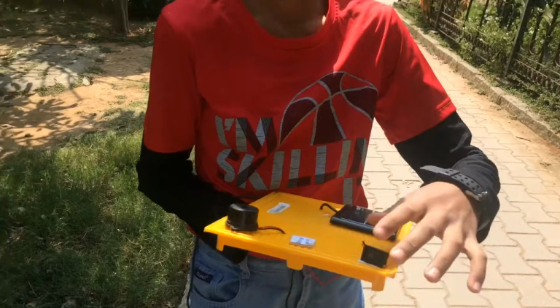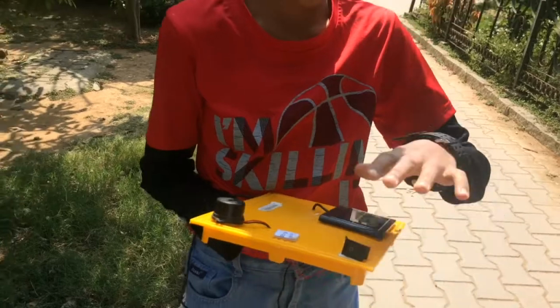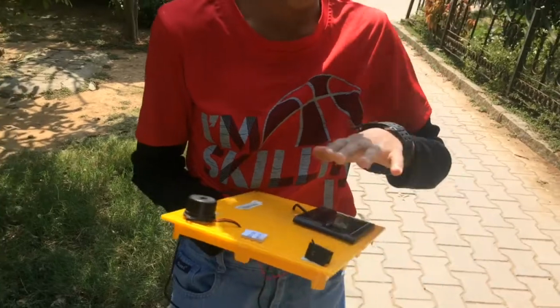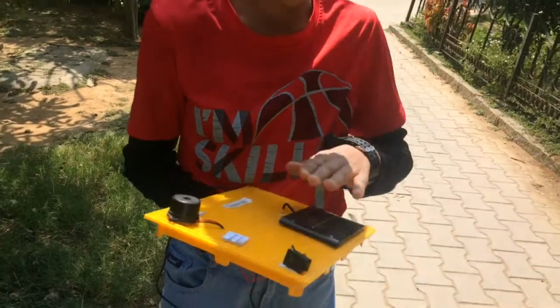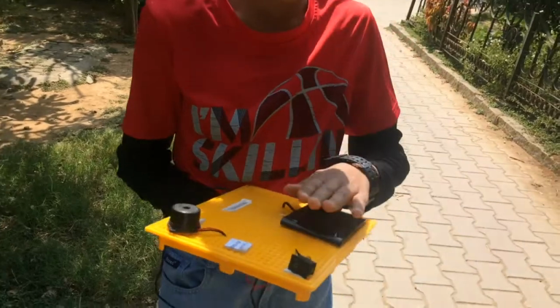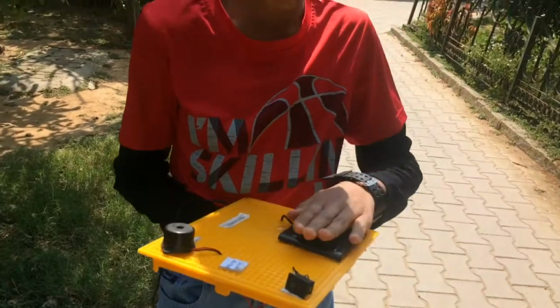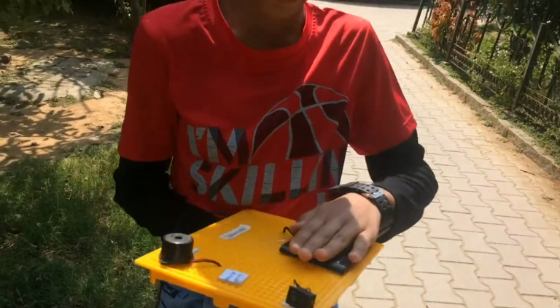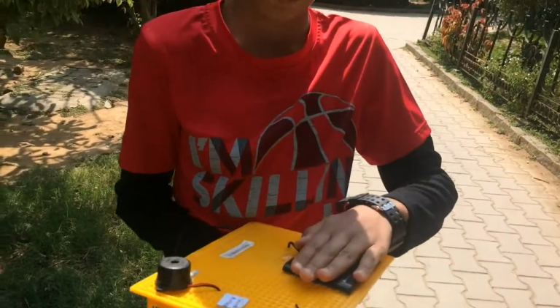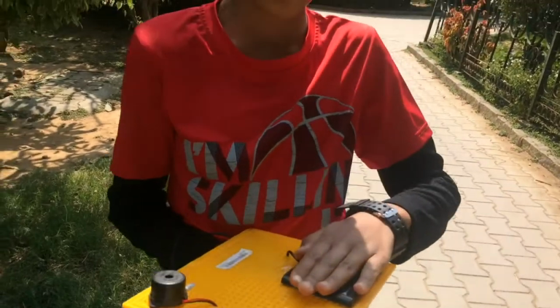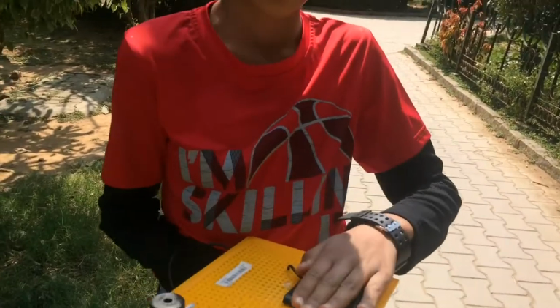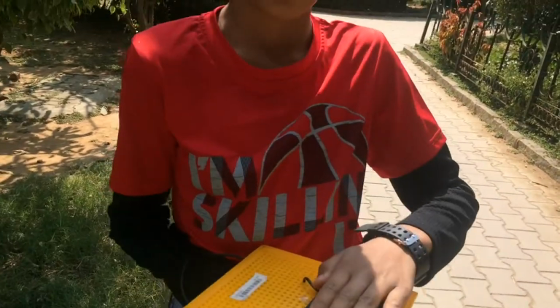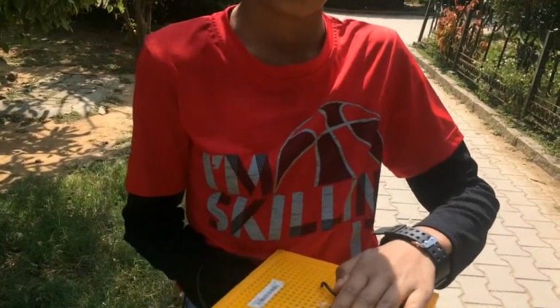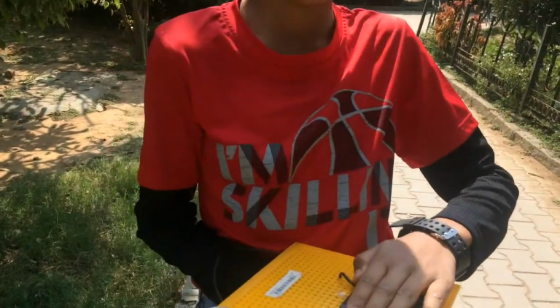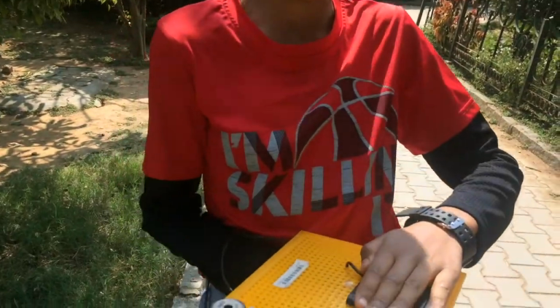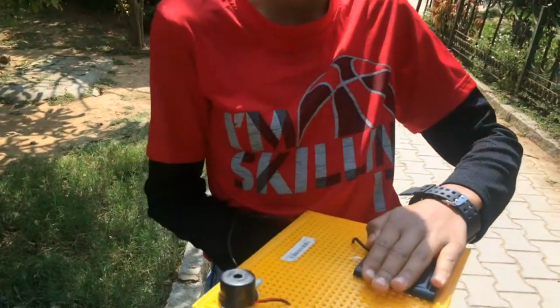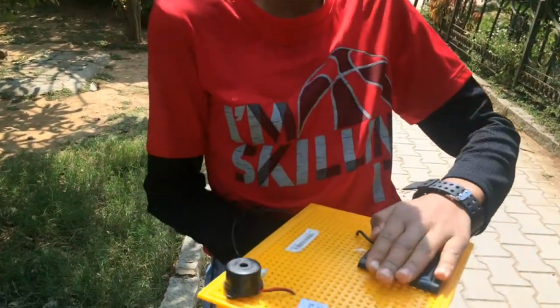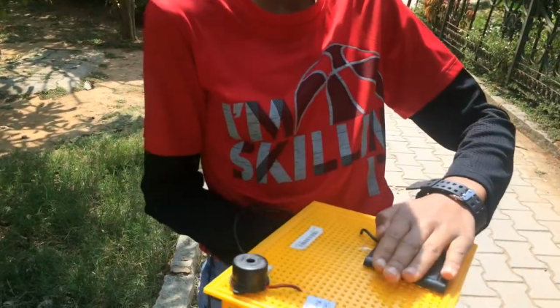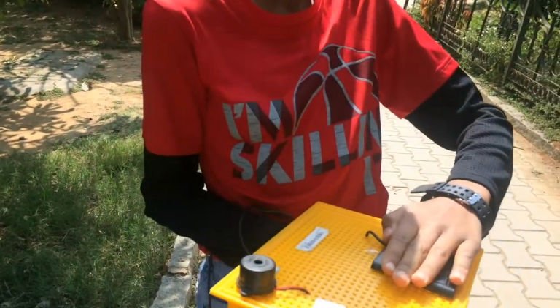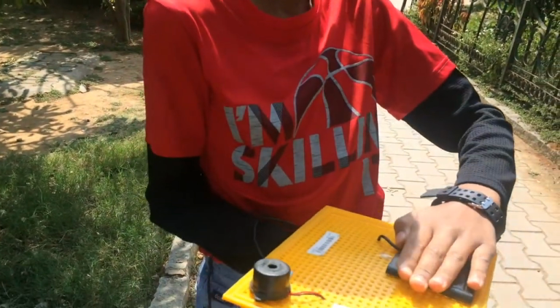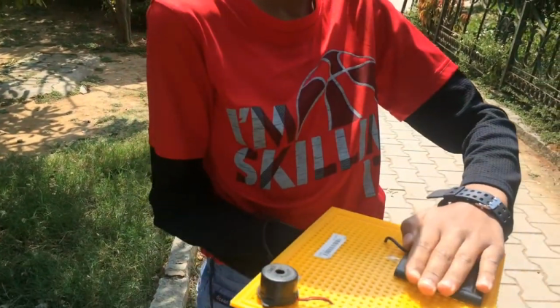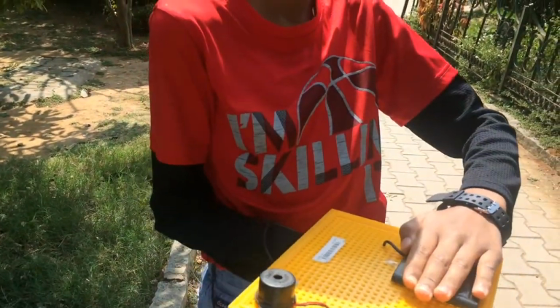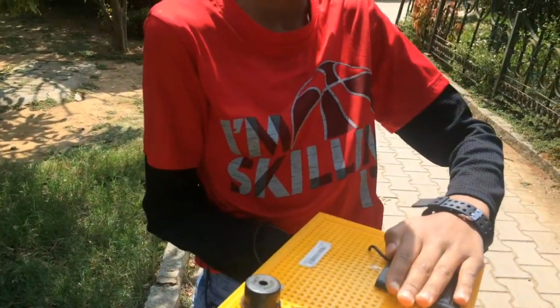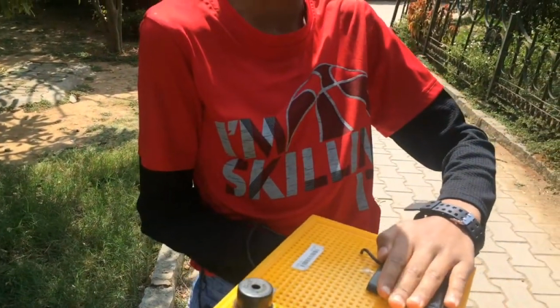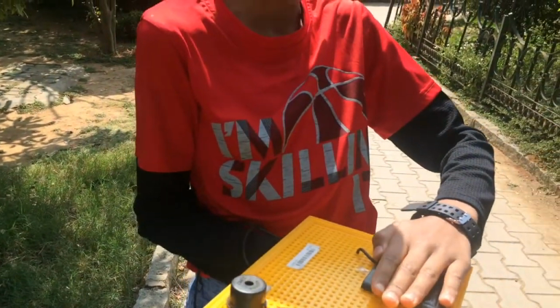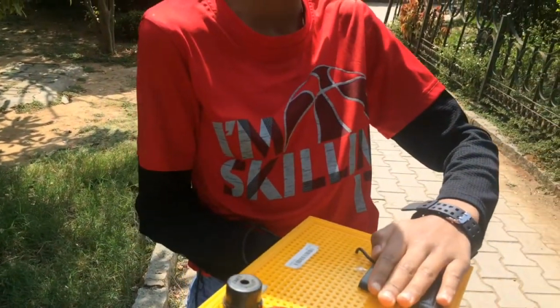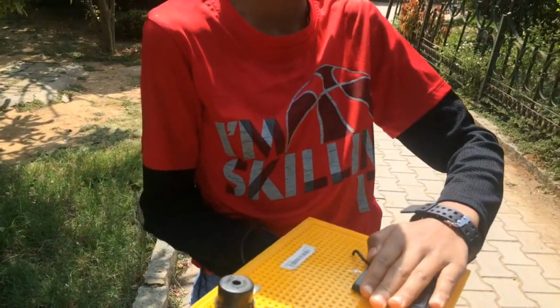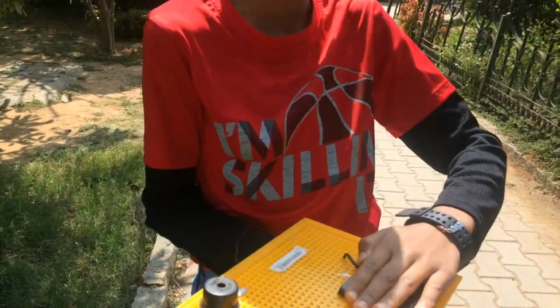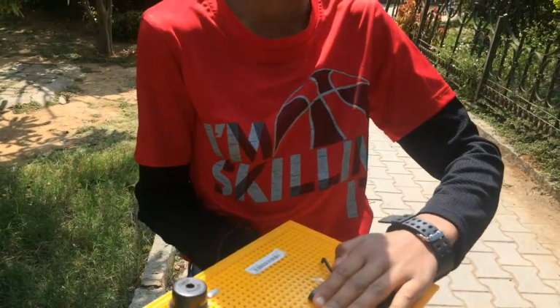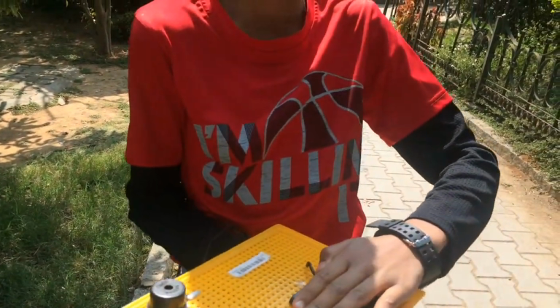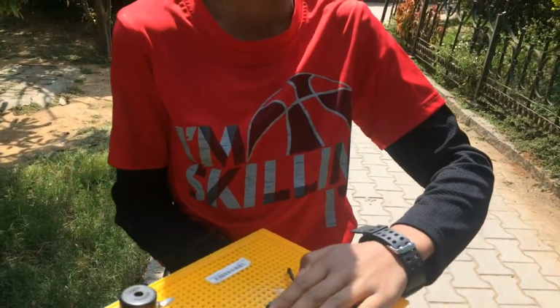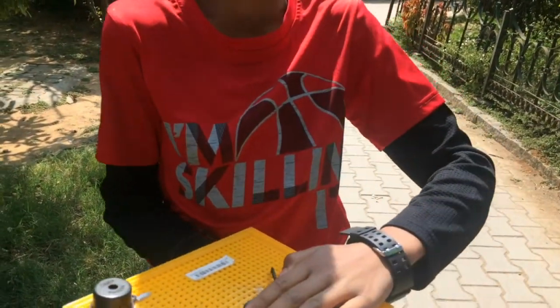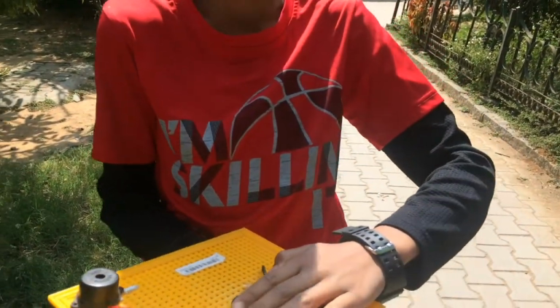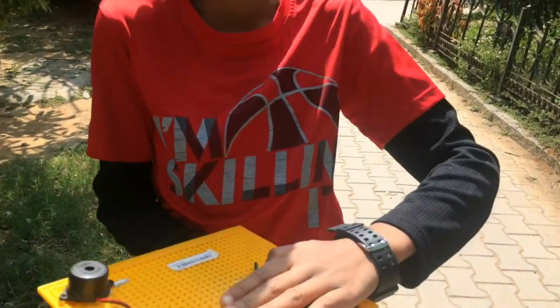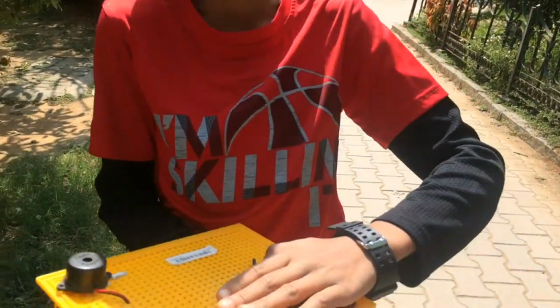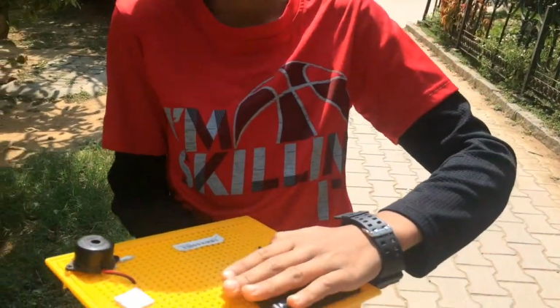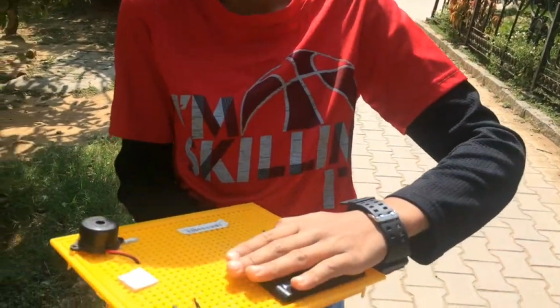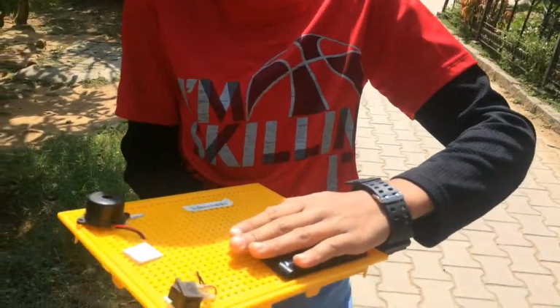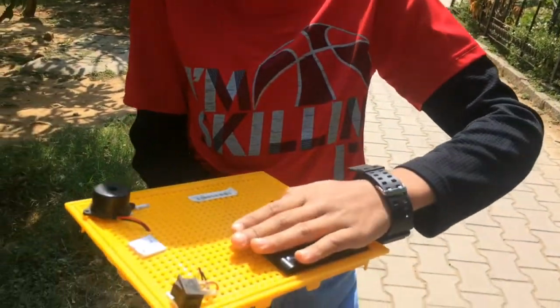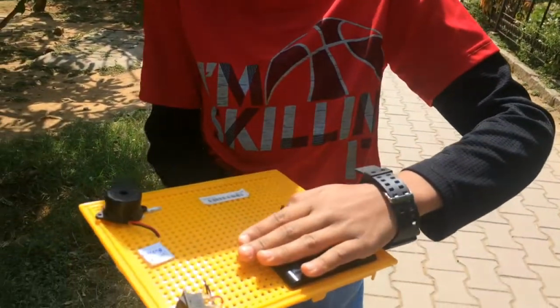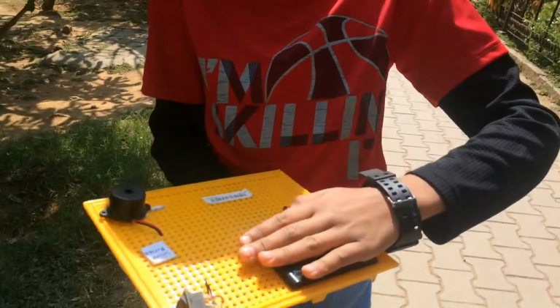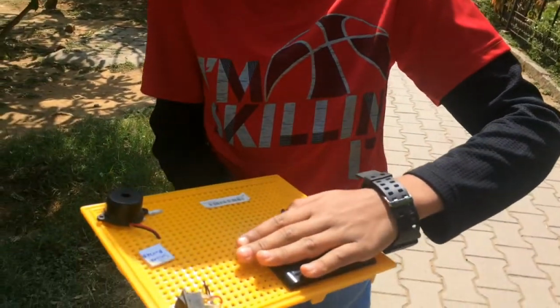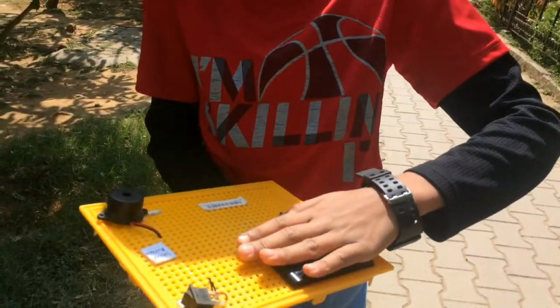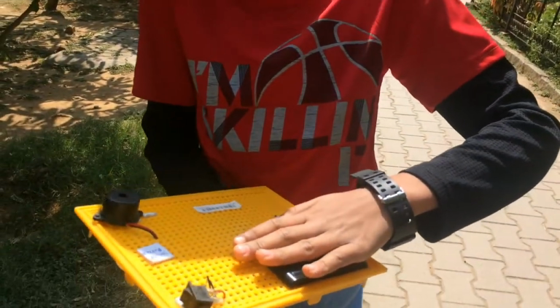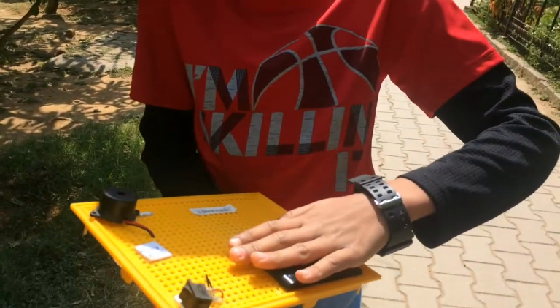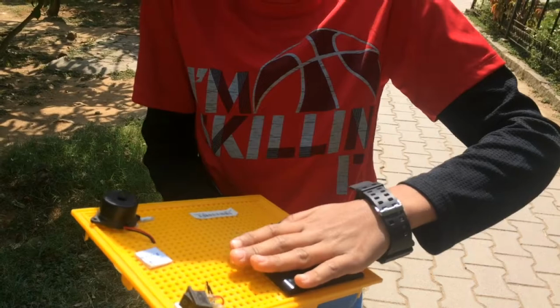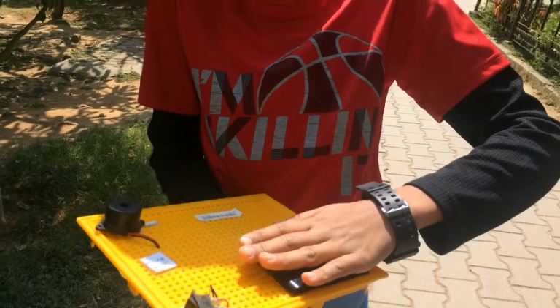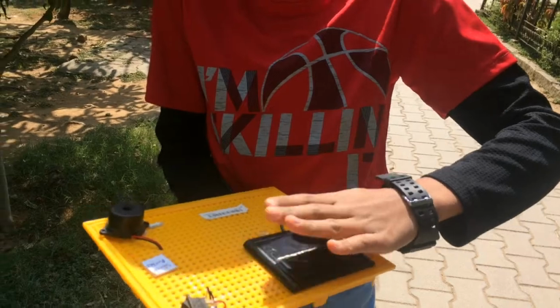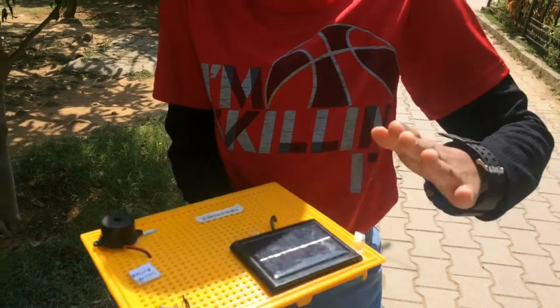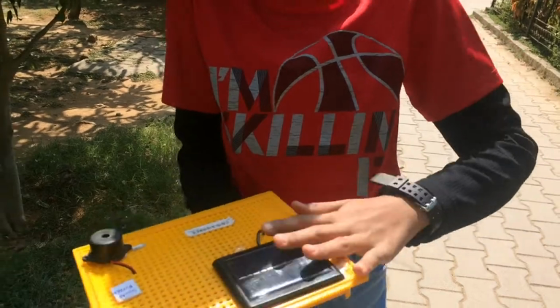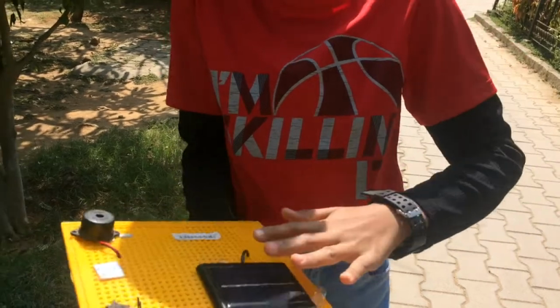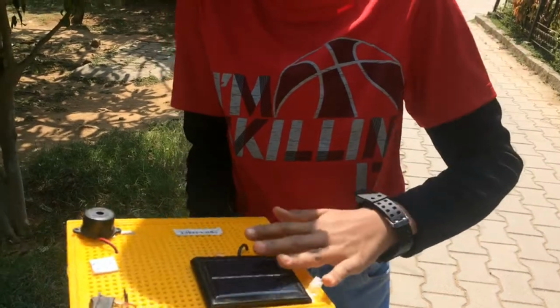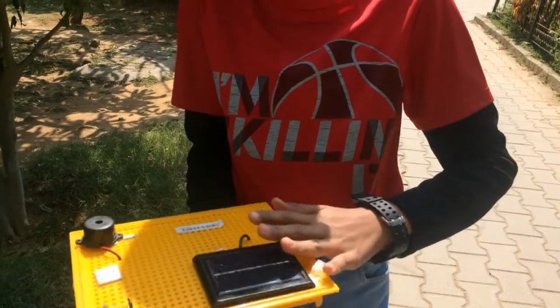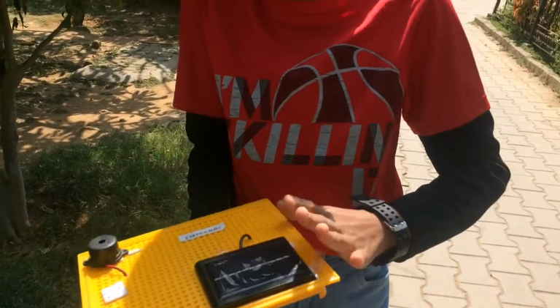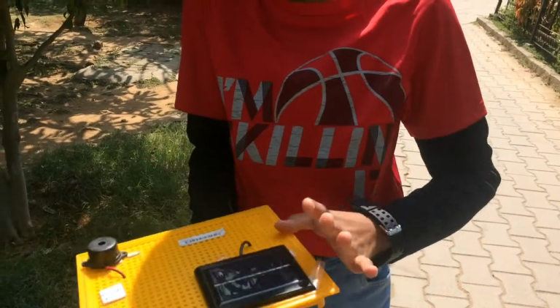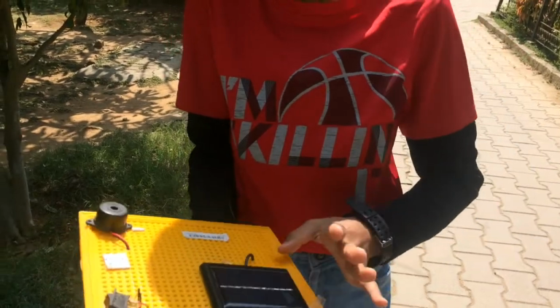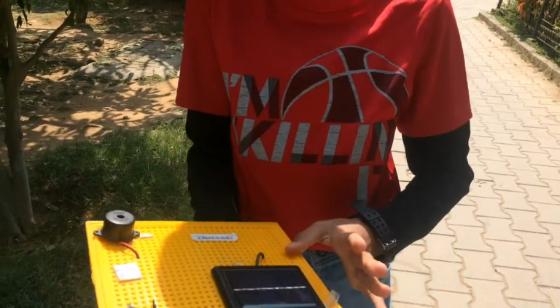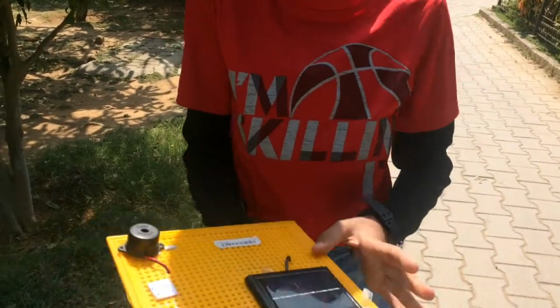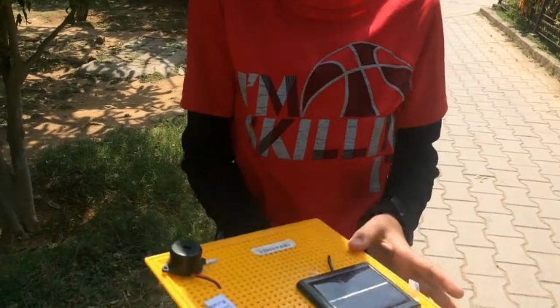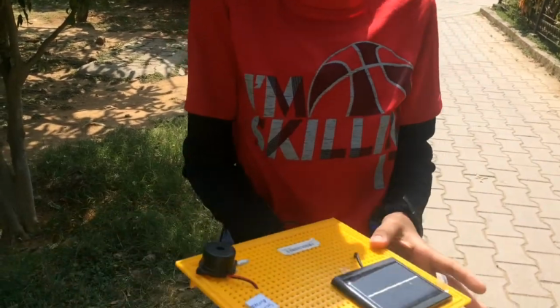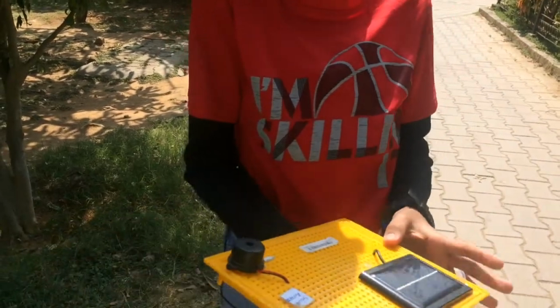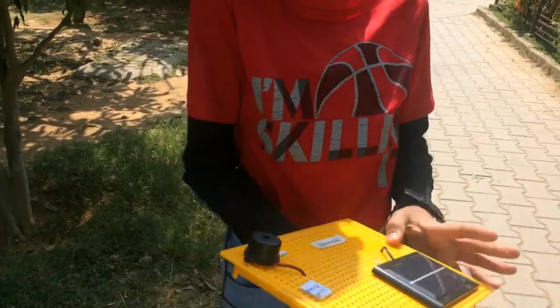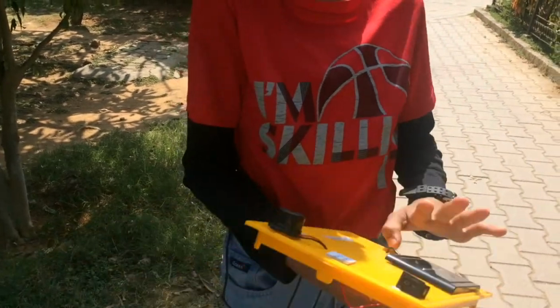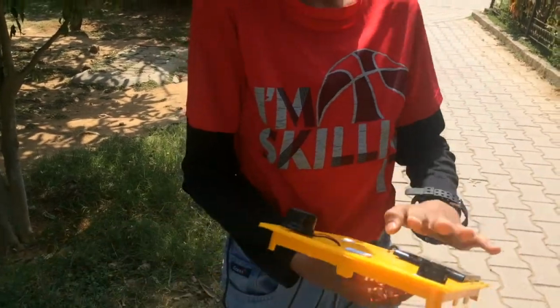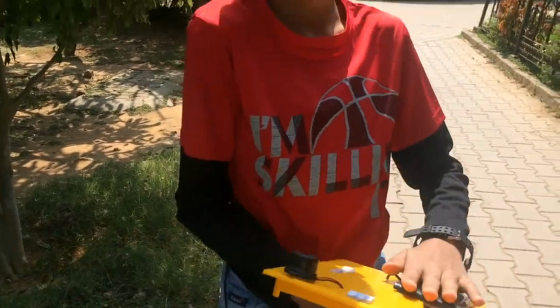When I put my hand over it, it stops — the solar energy does not come through. Now when I remove my hand, it works again.